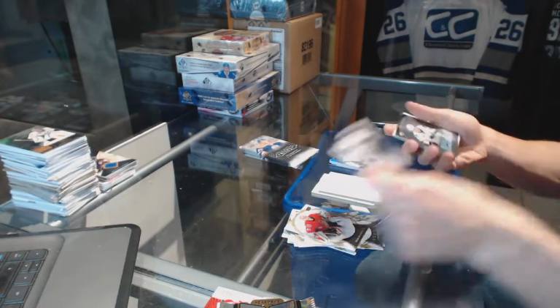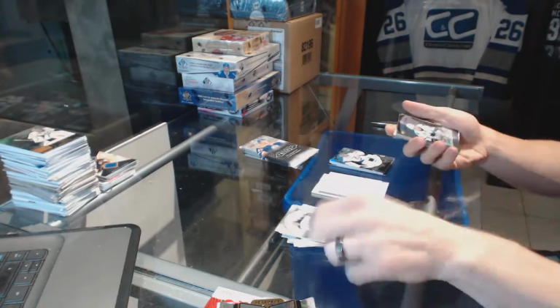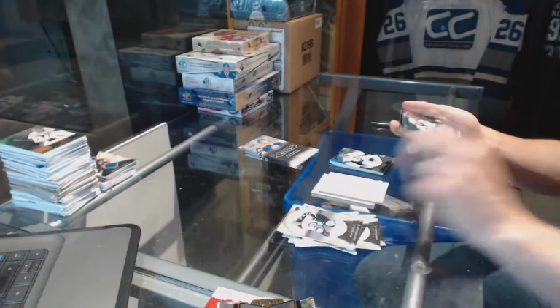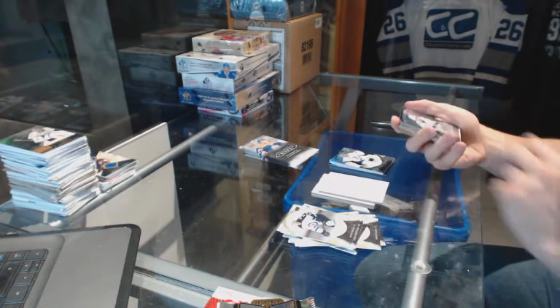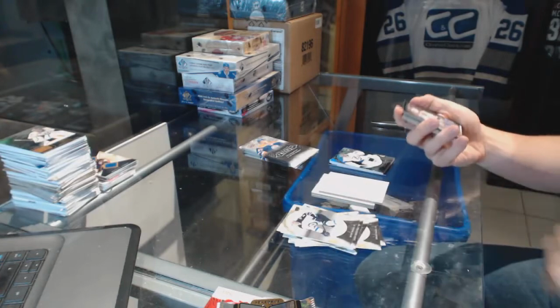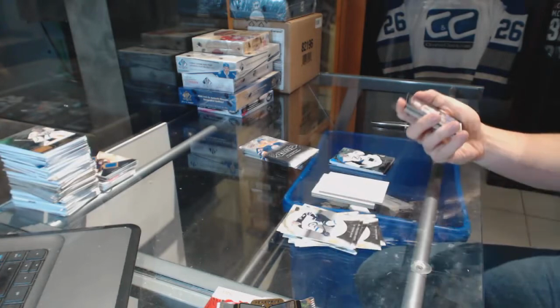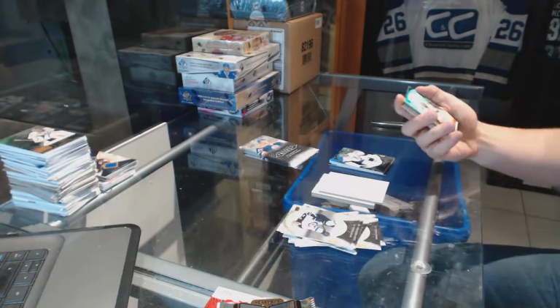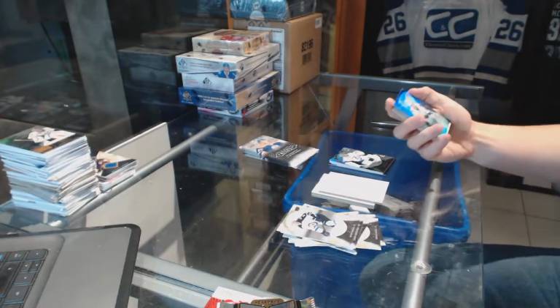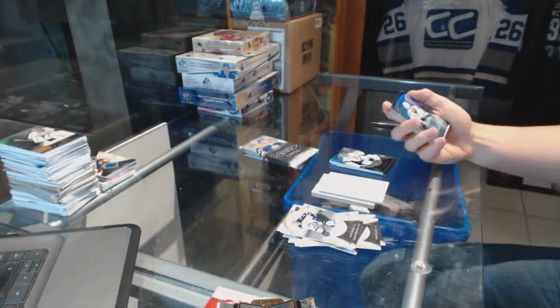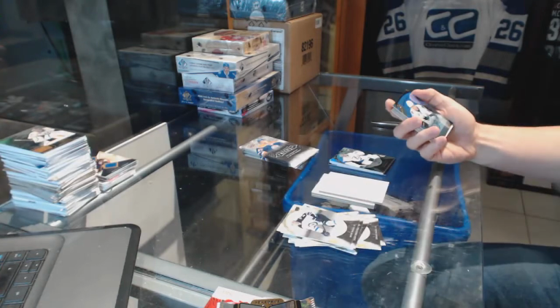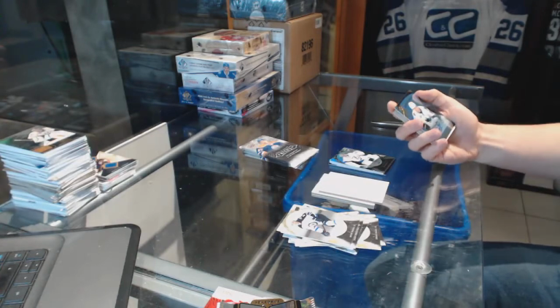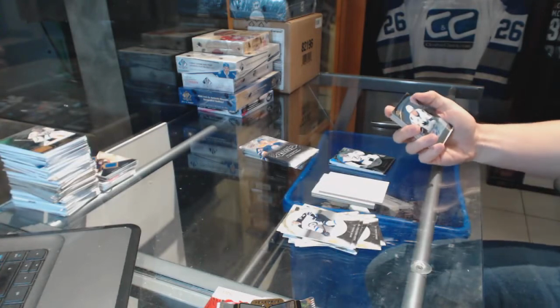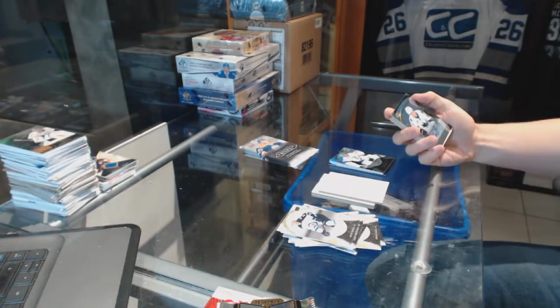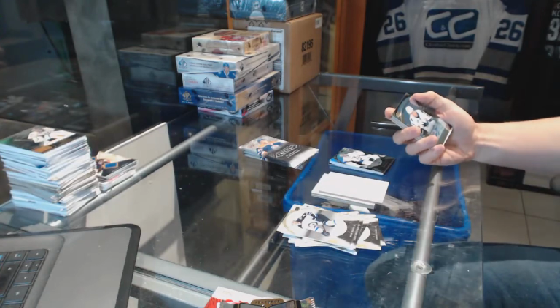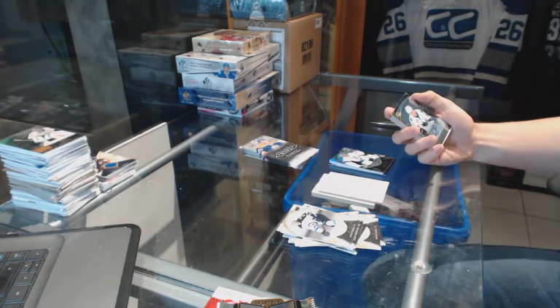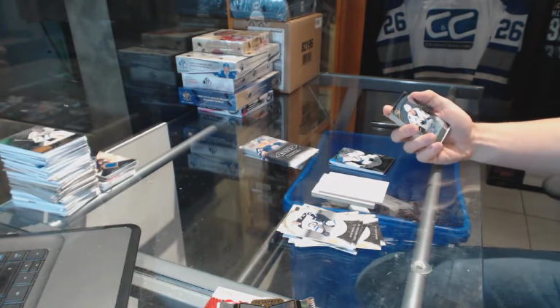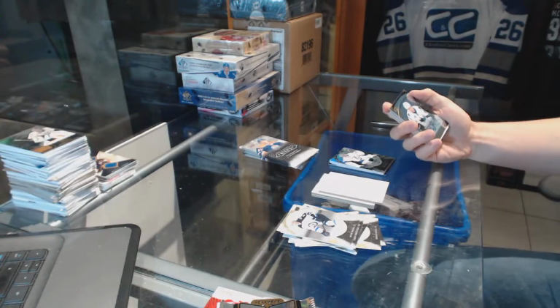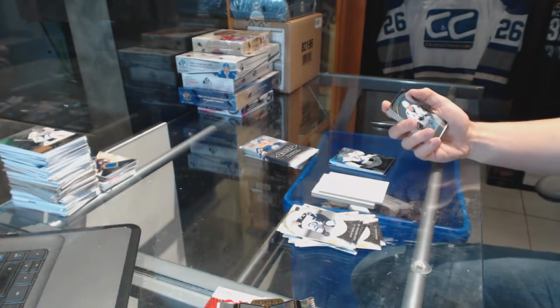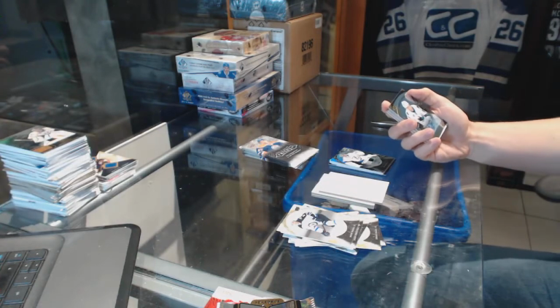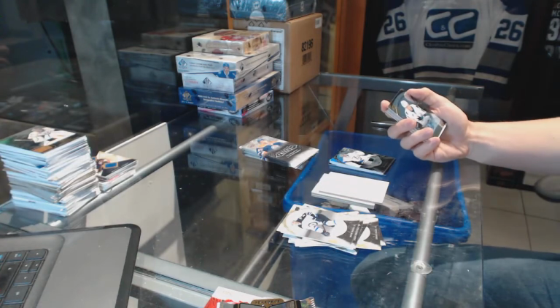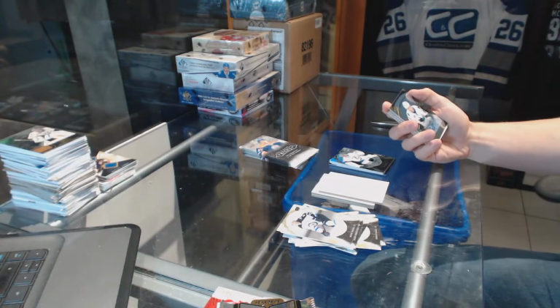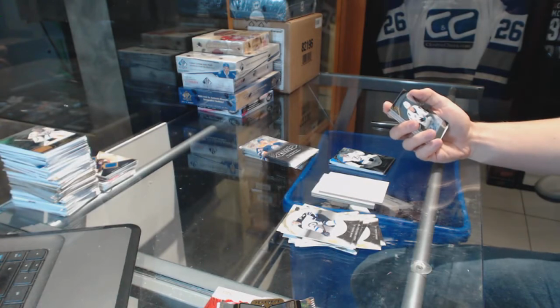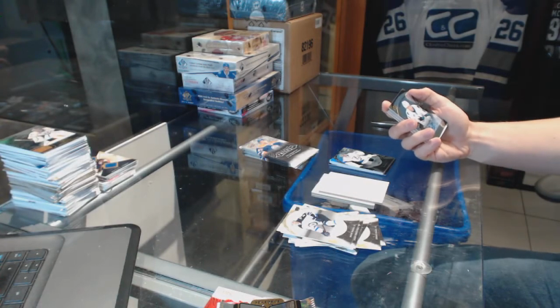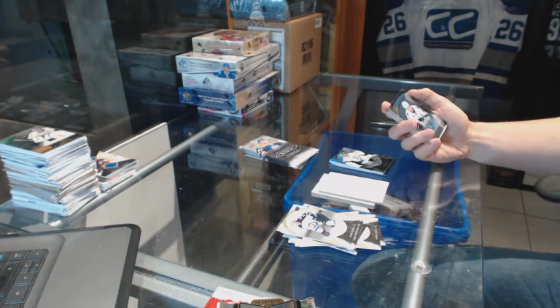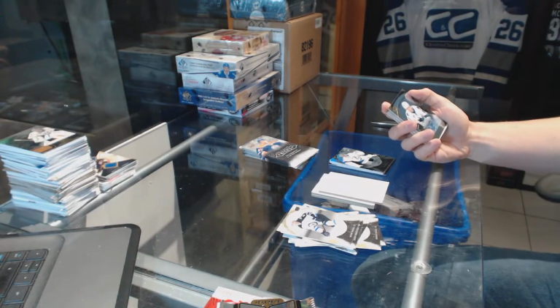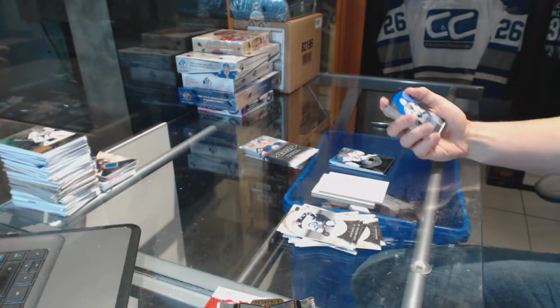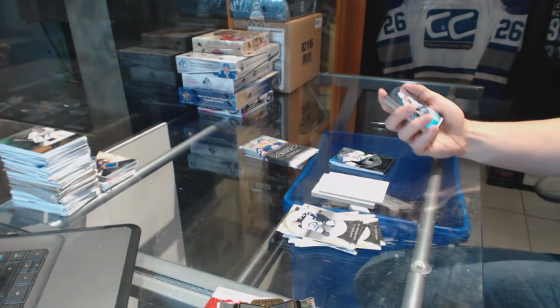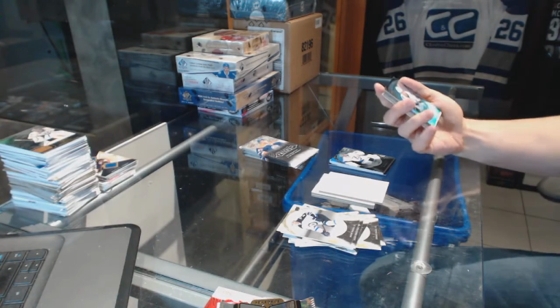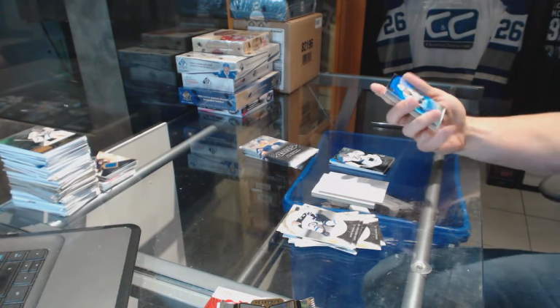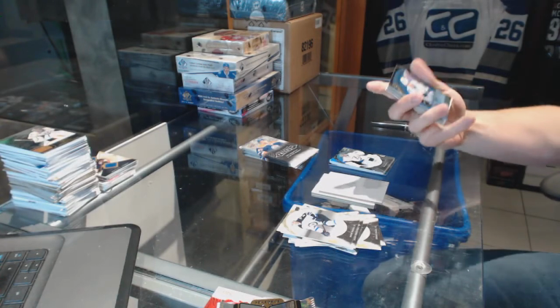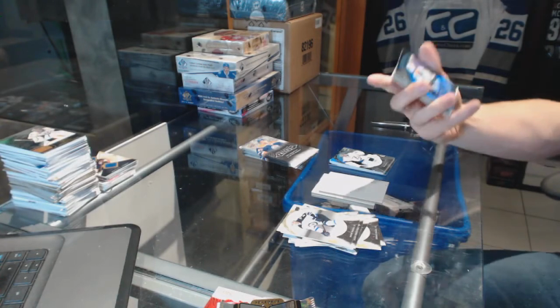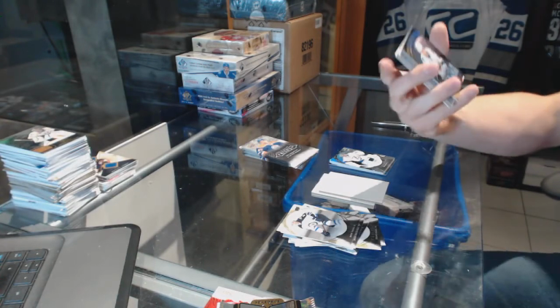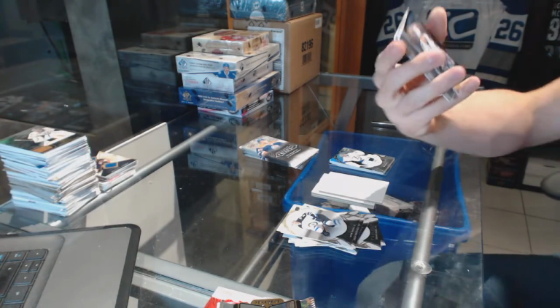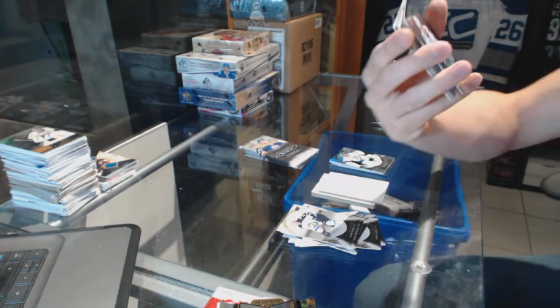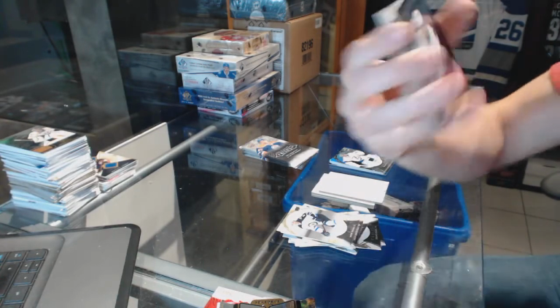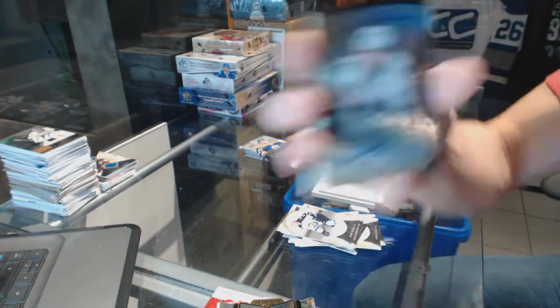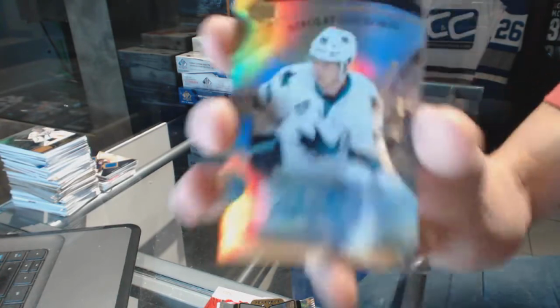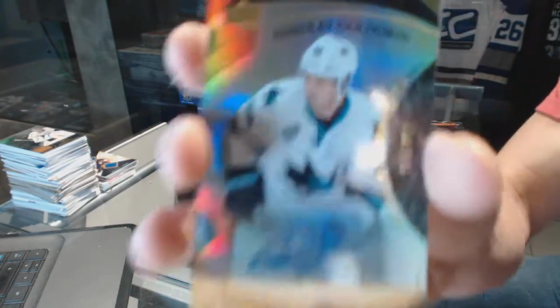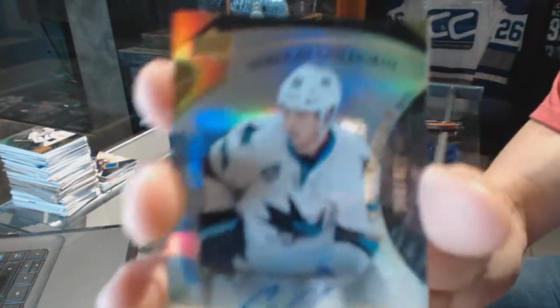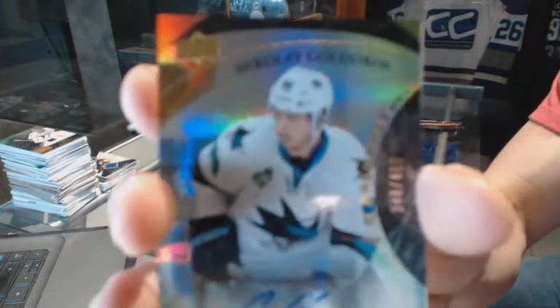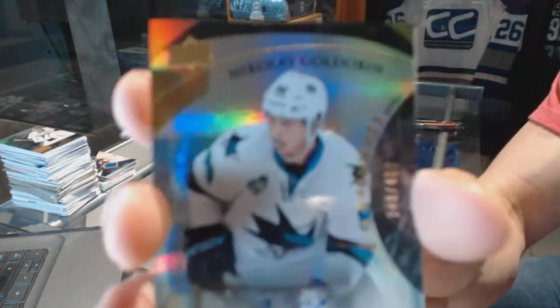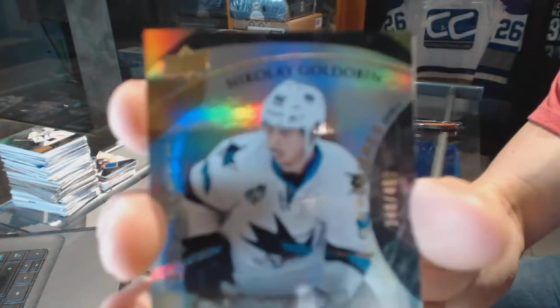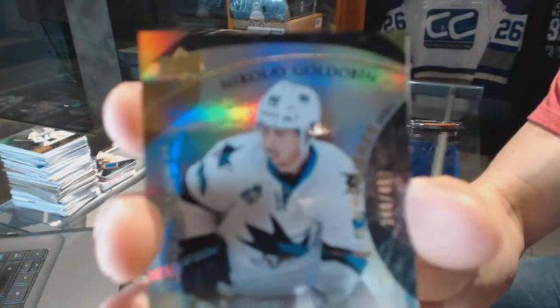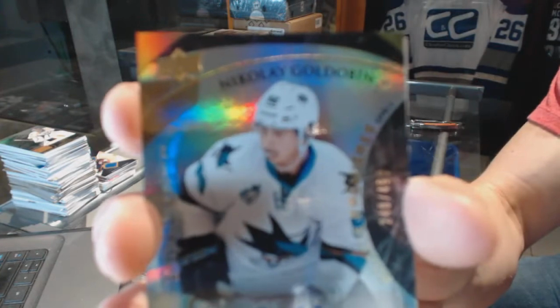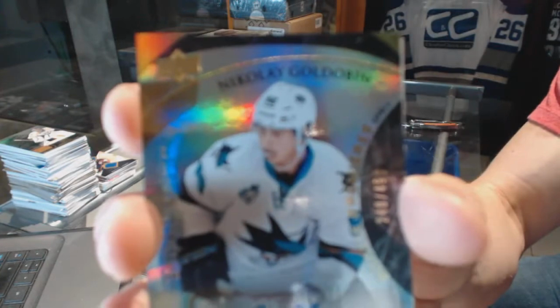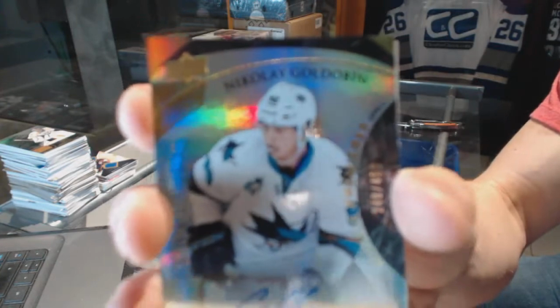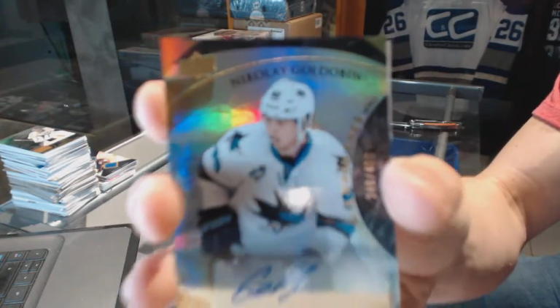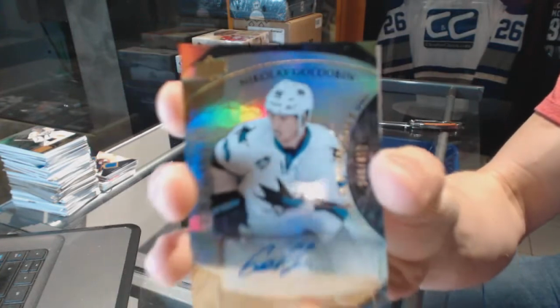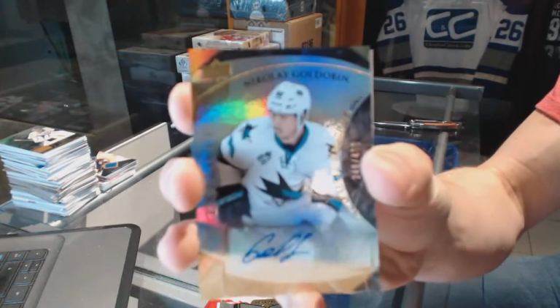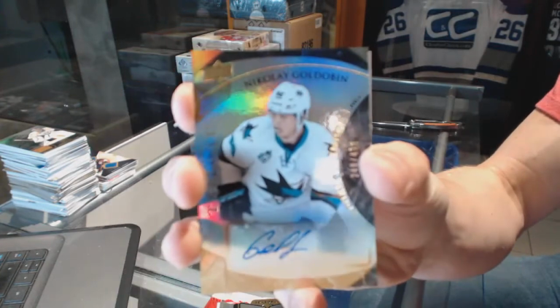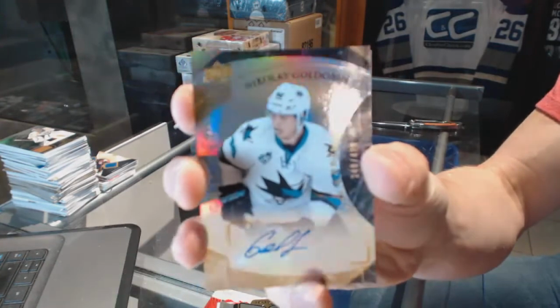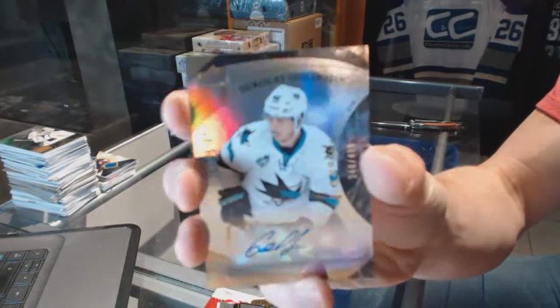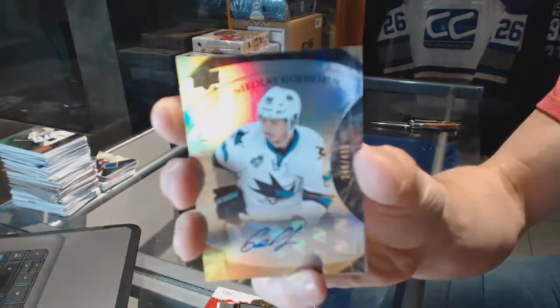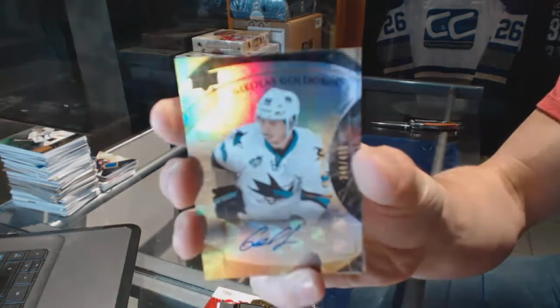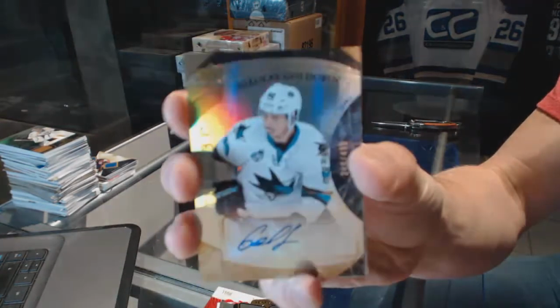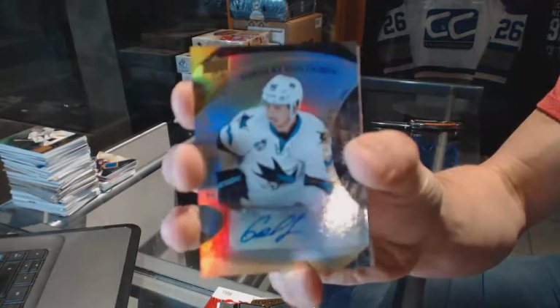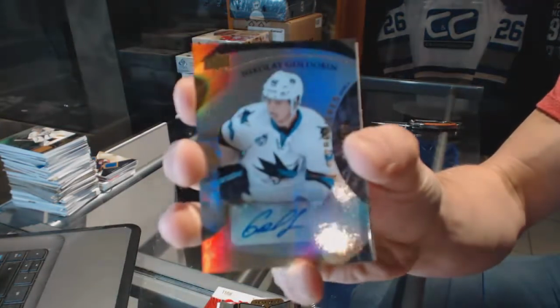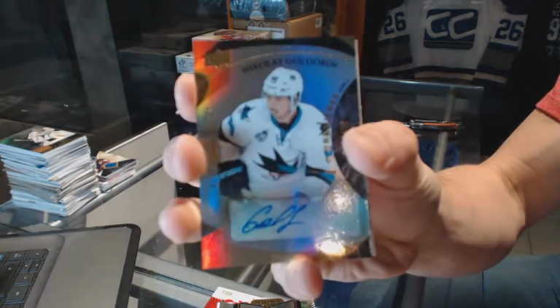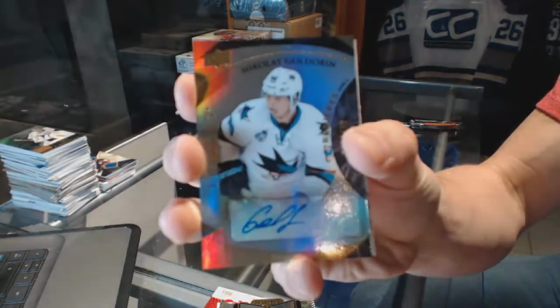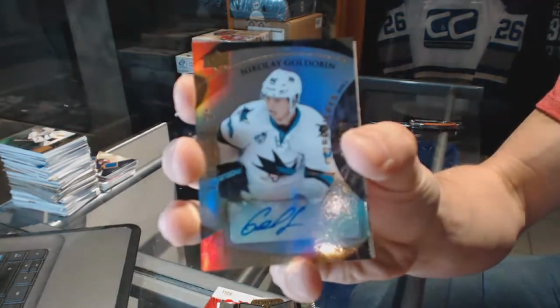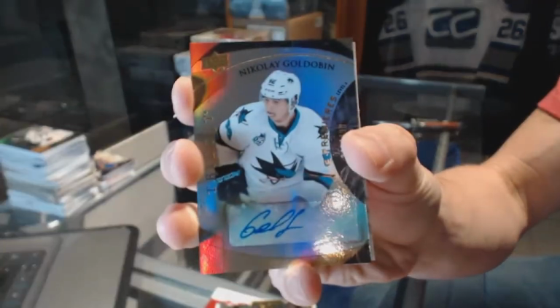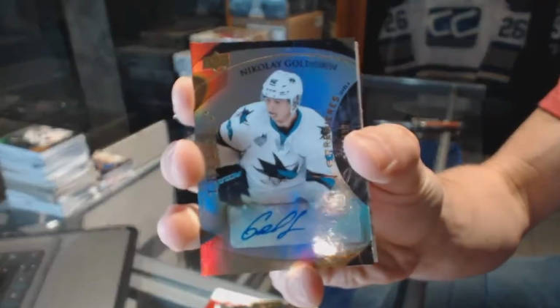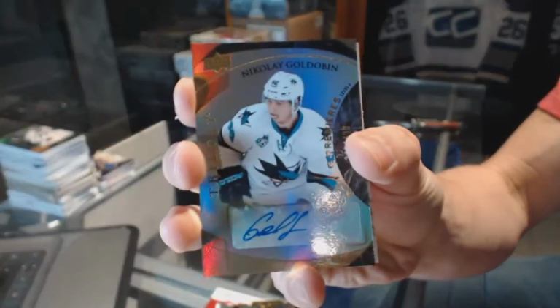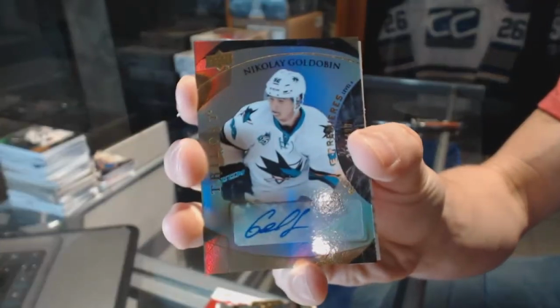We've got a level two rookie autograph numbered to $499 for the San Jose Sharks — Nikolai Goldobin.